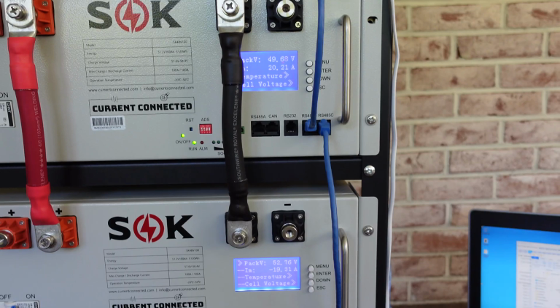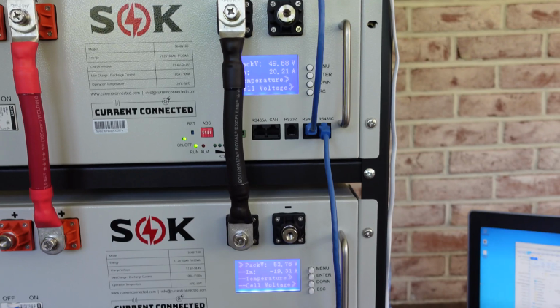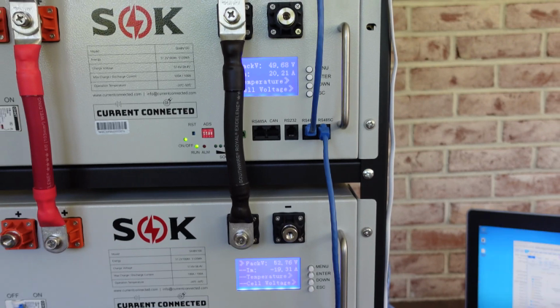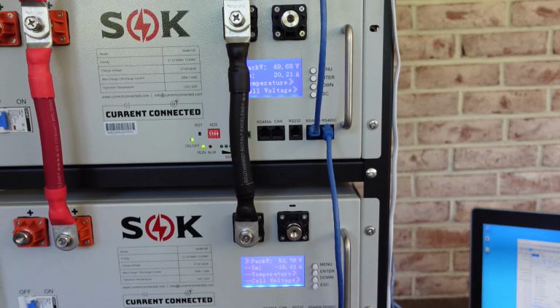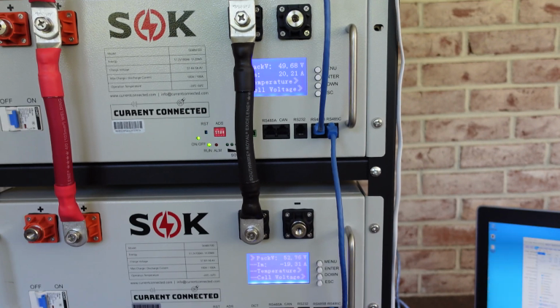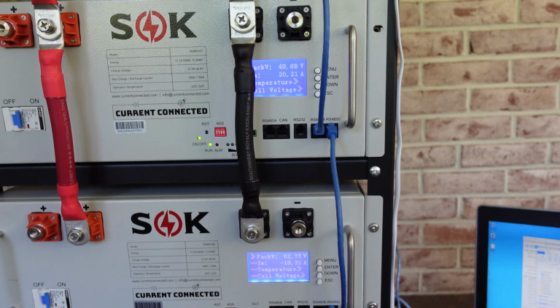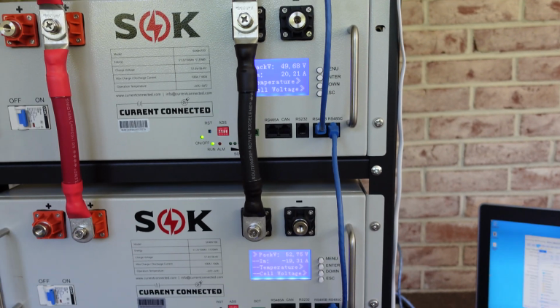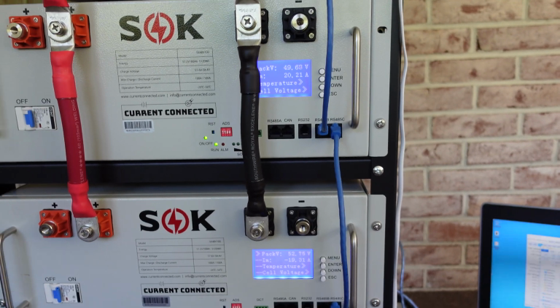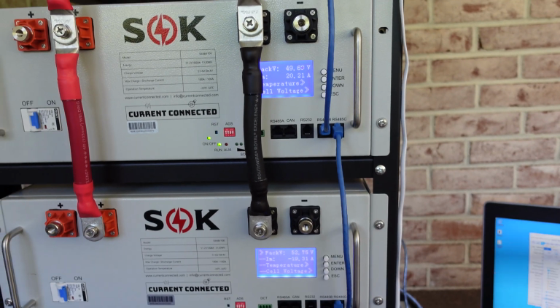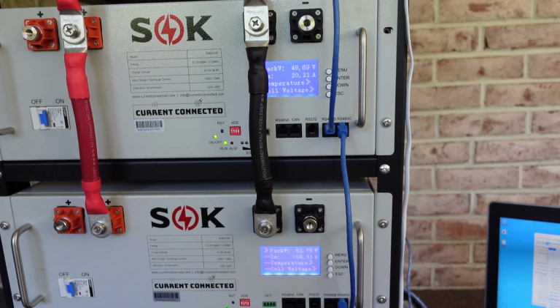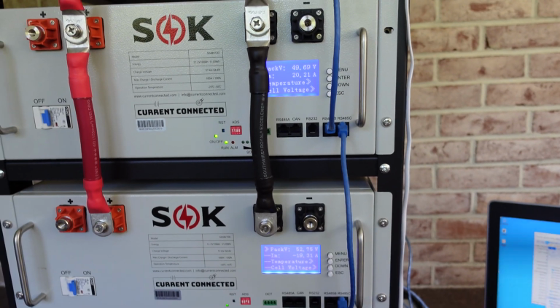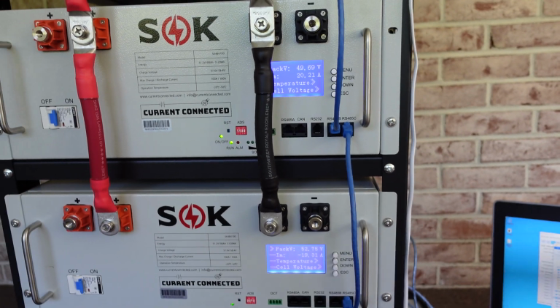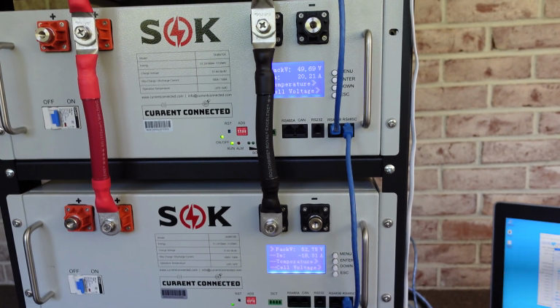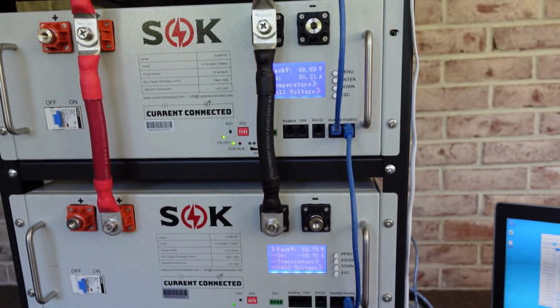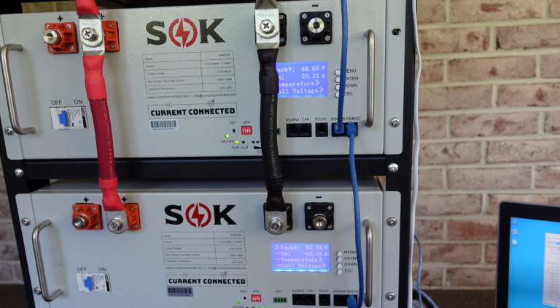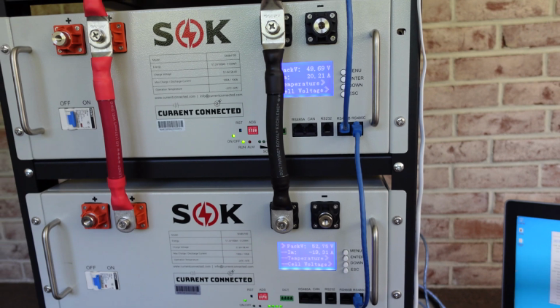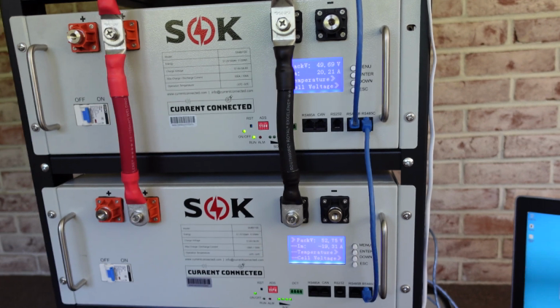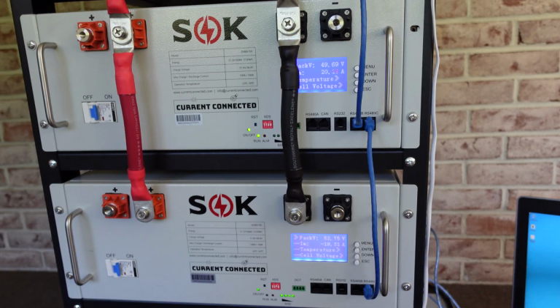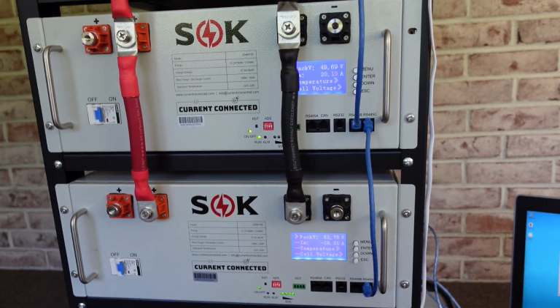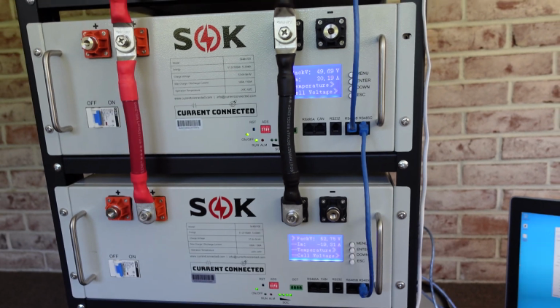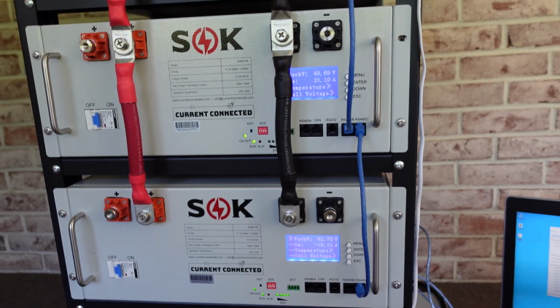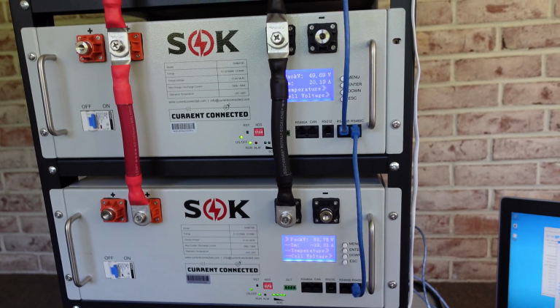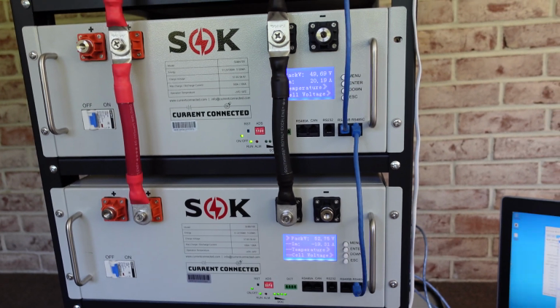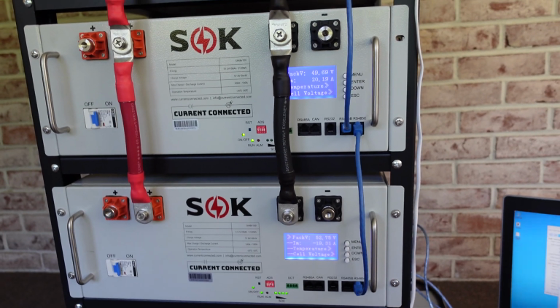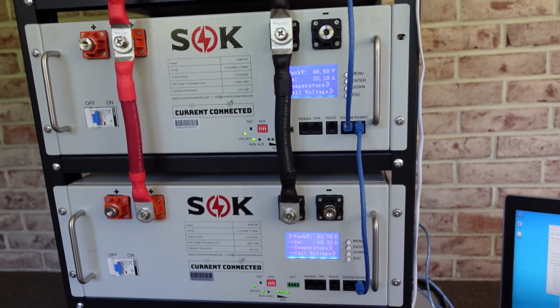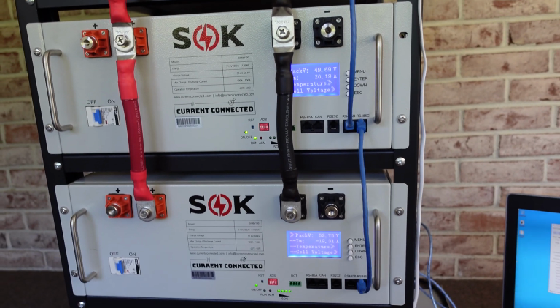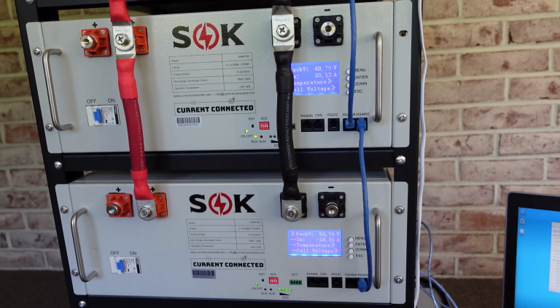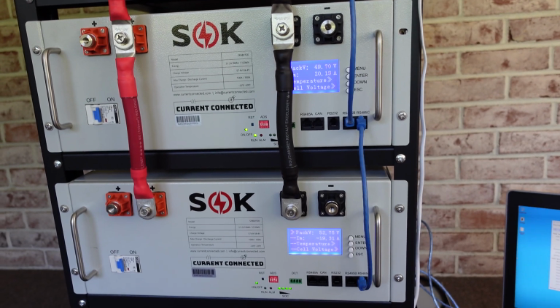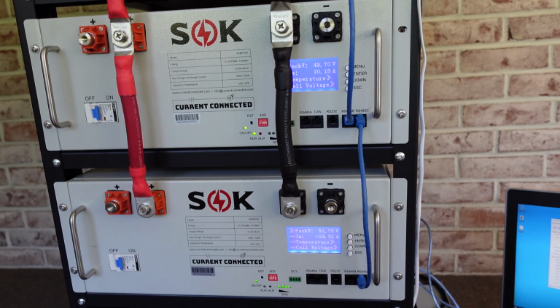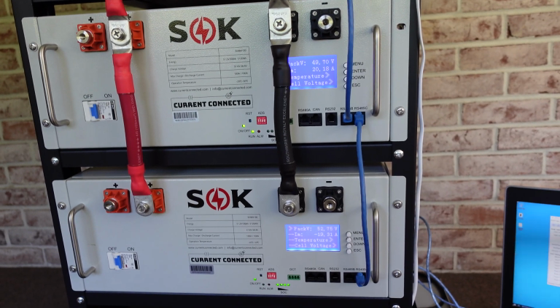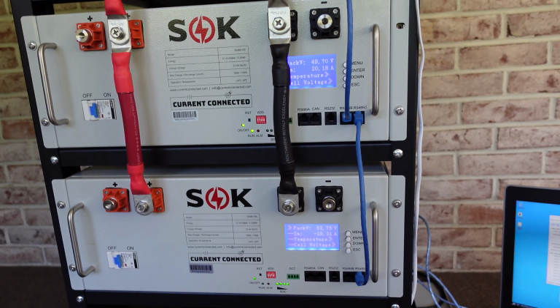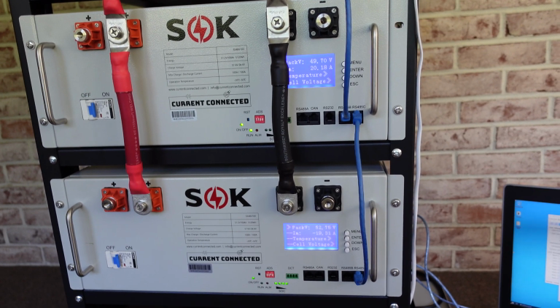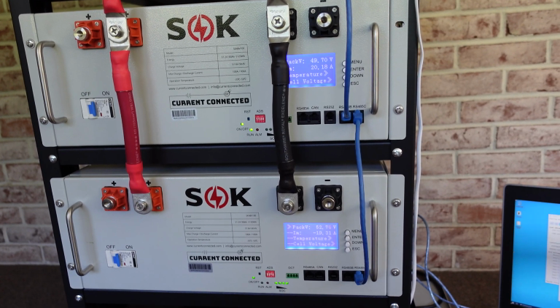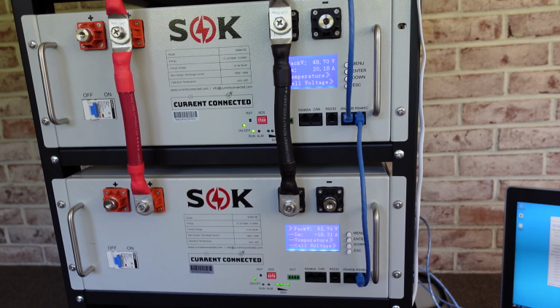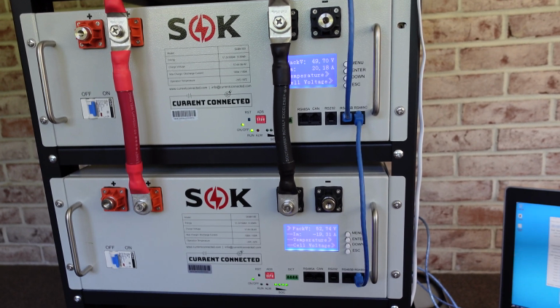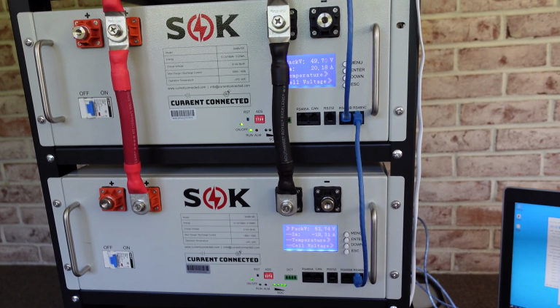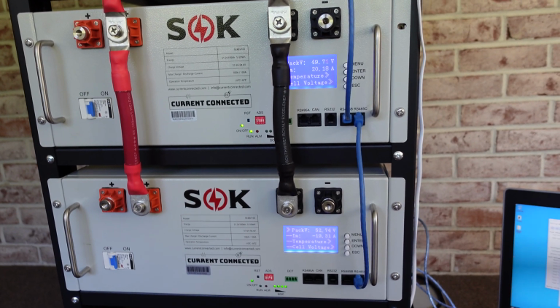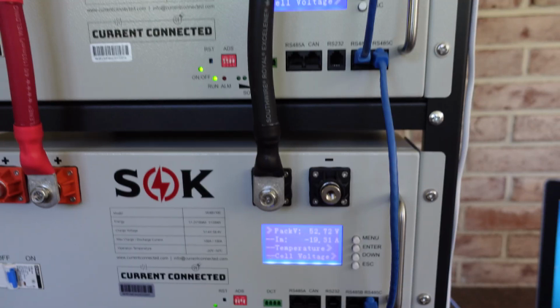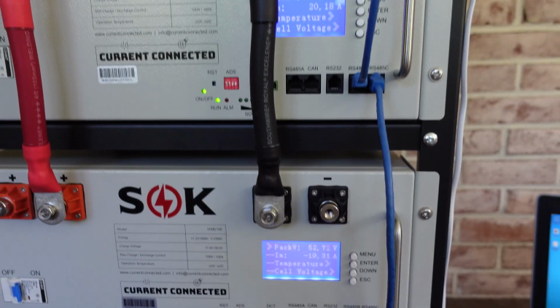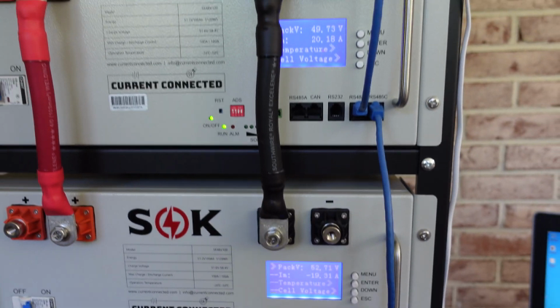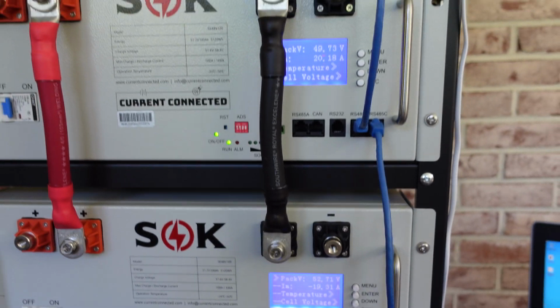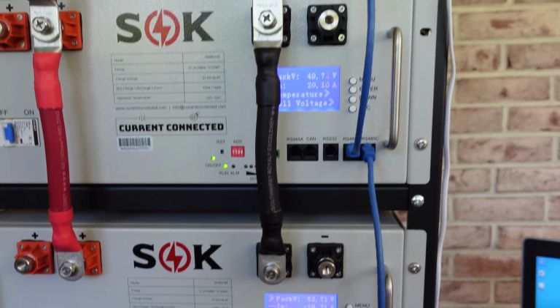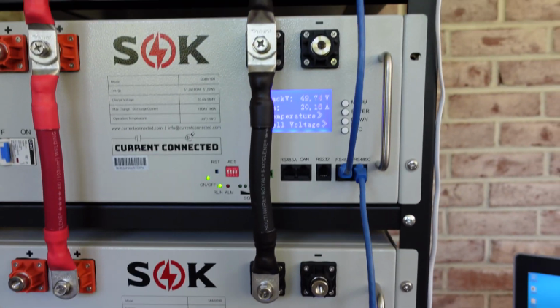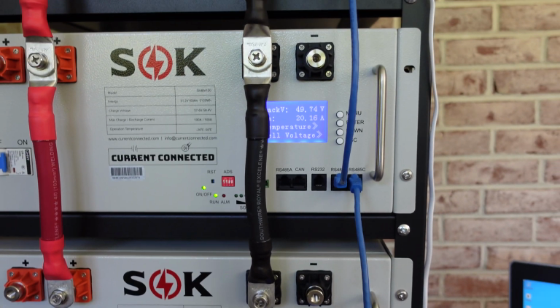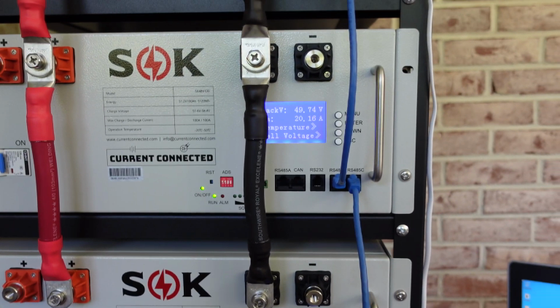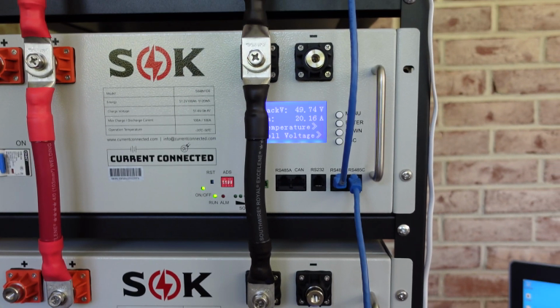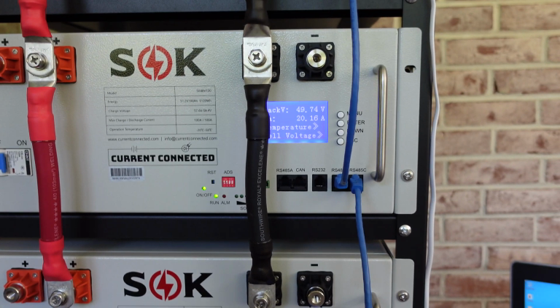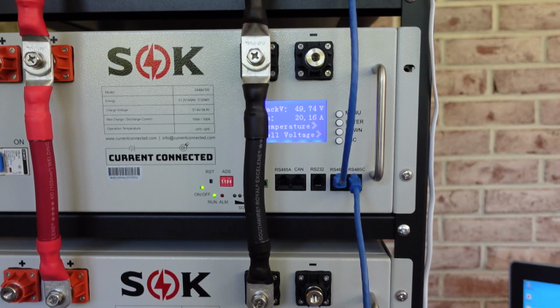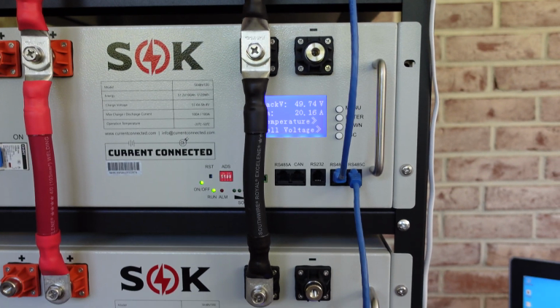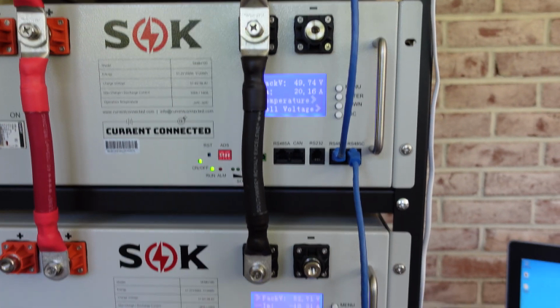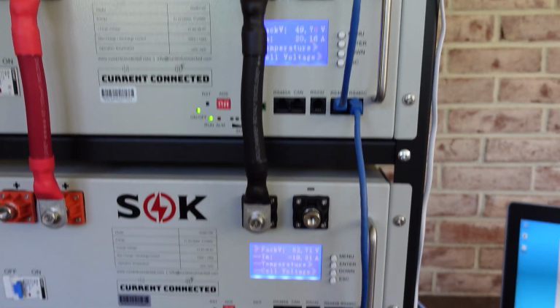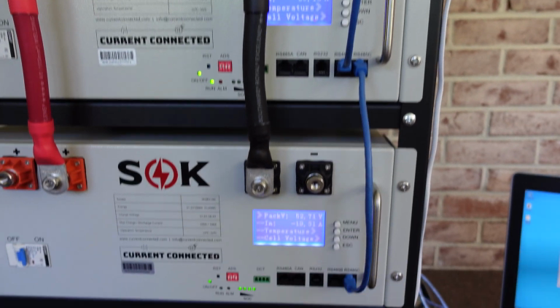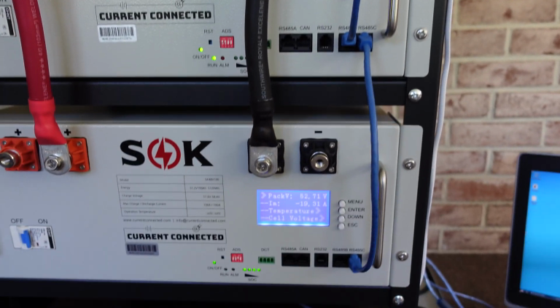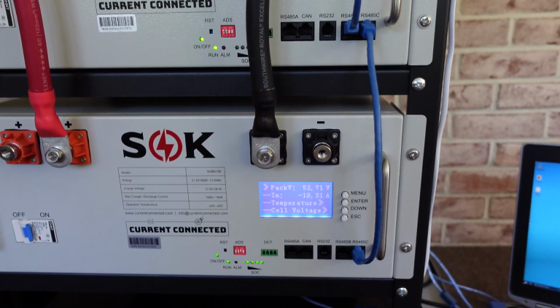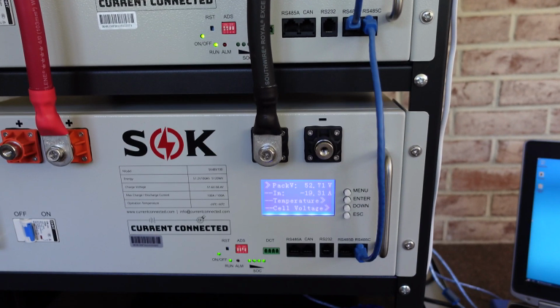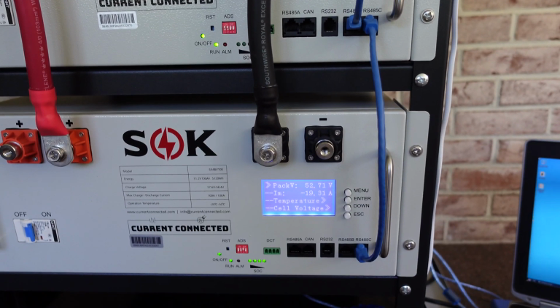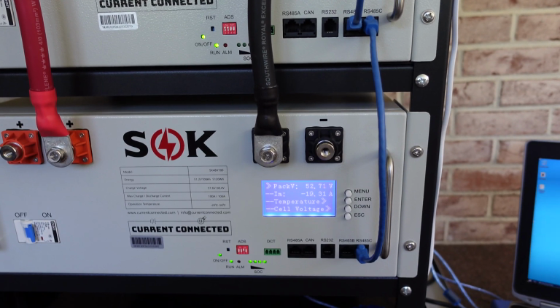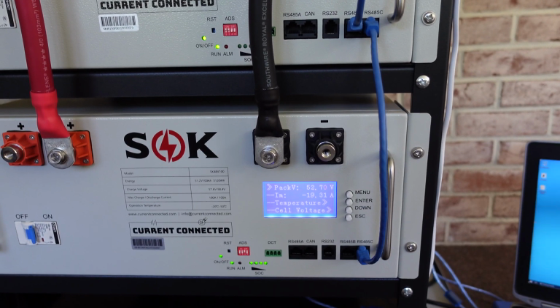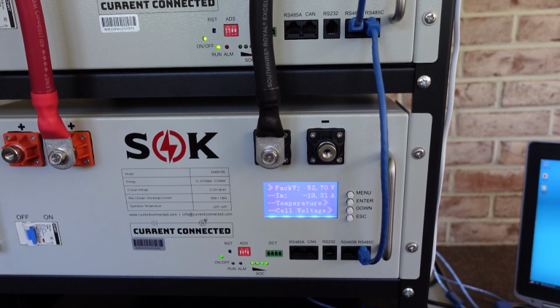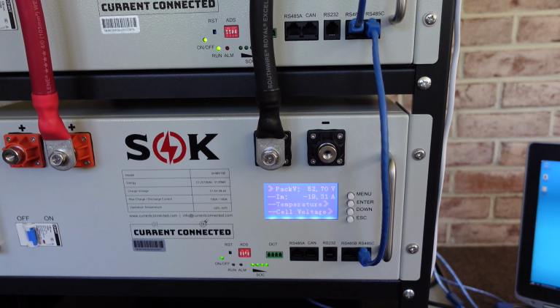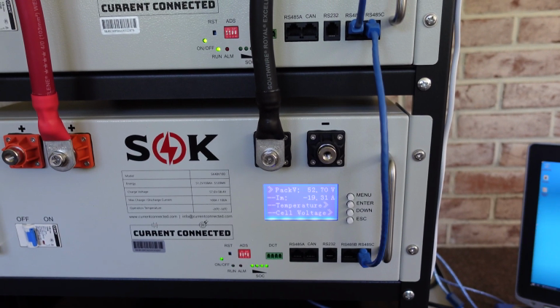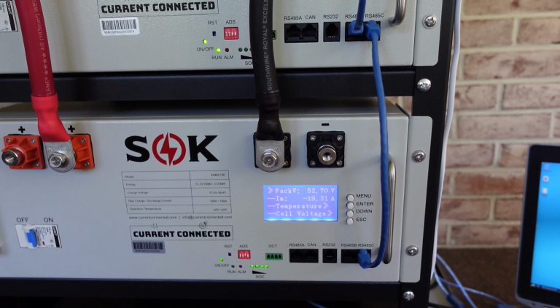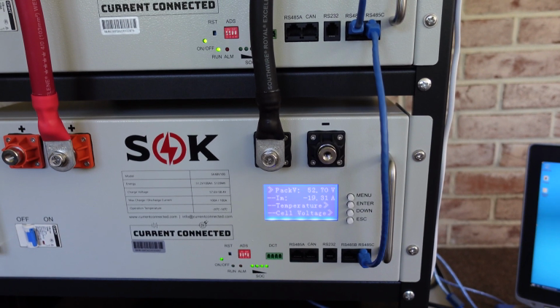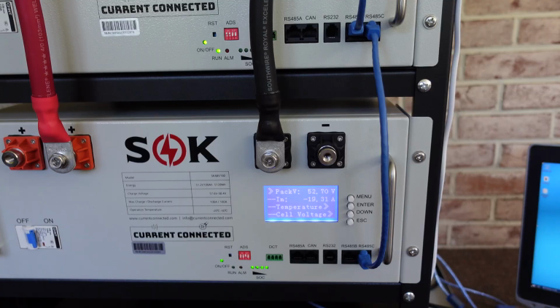Yeah, that's pretty cool — I wasn't expecting that to actually work that quickly and so well. We'll just let that run and let them equalize themselves out.